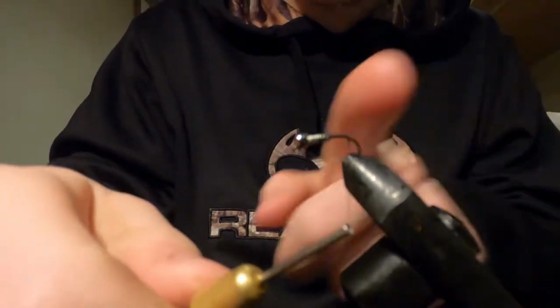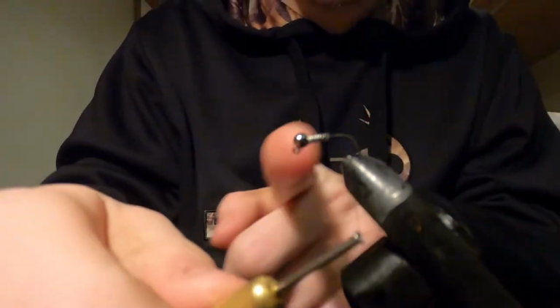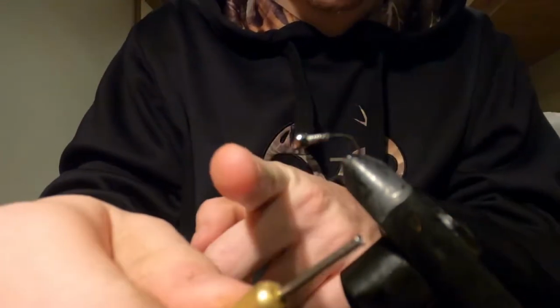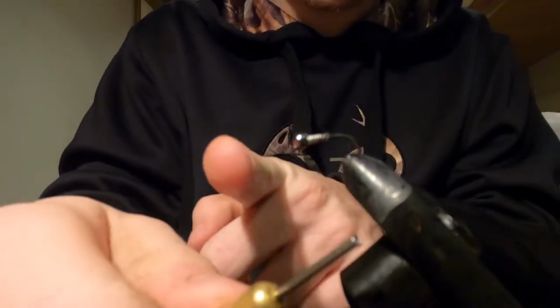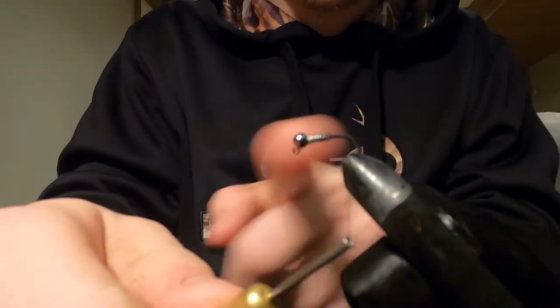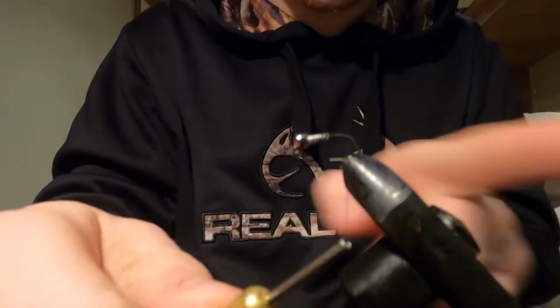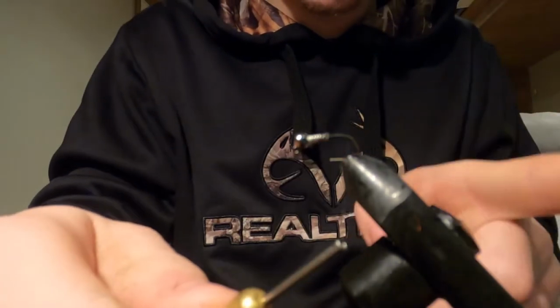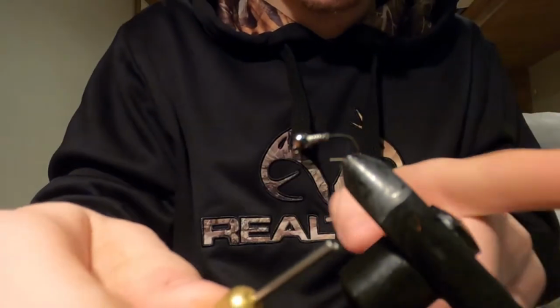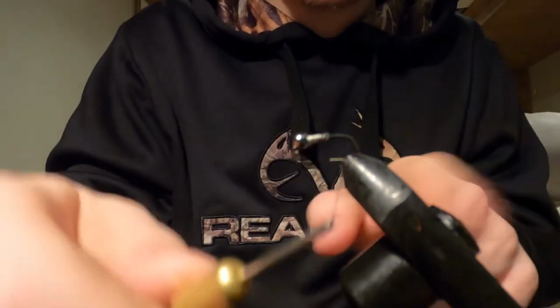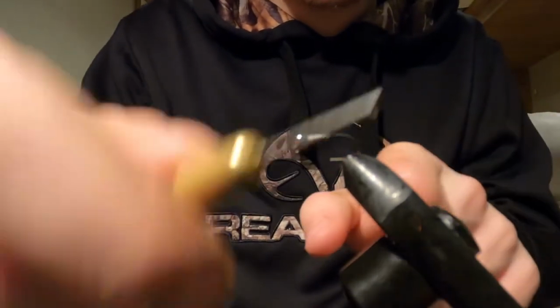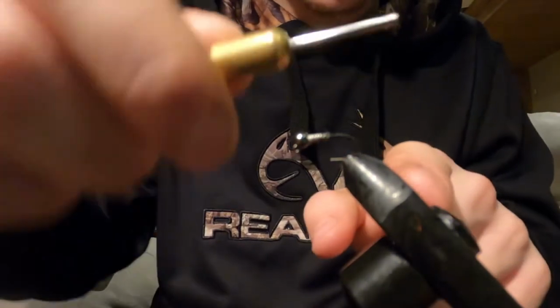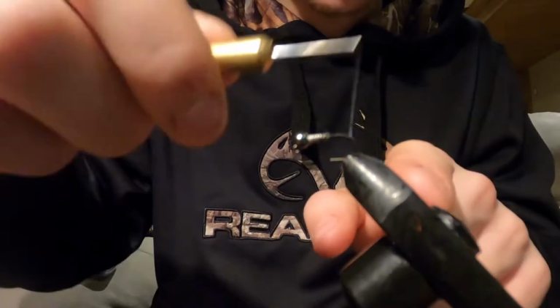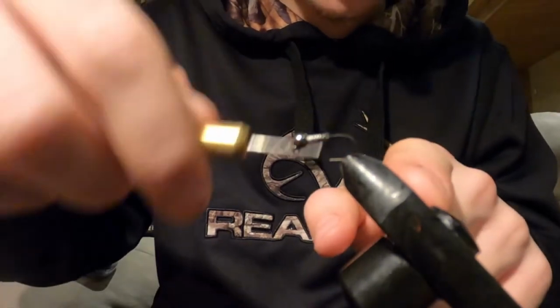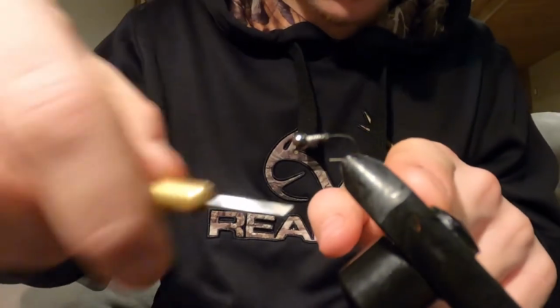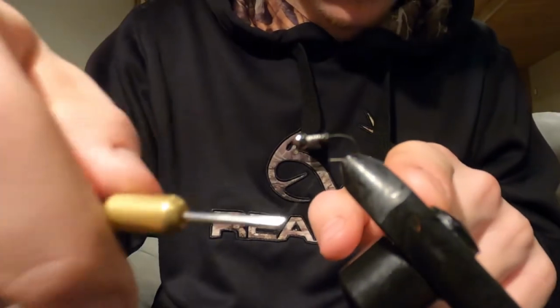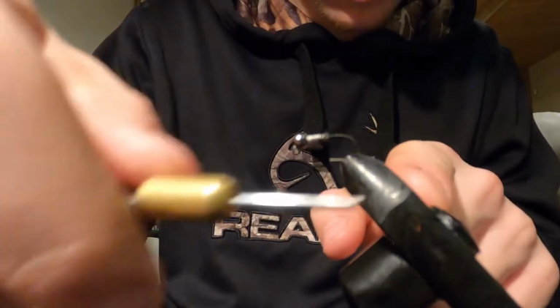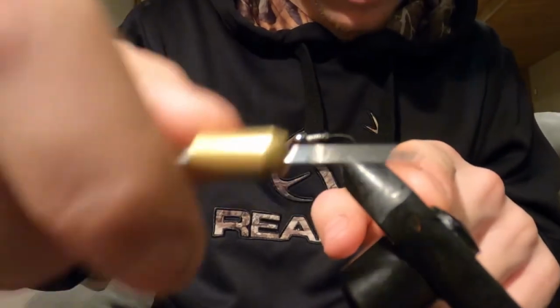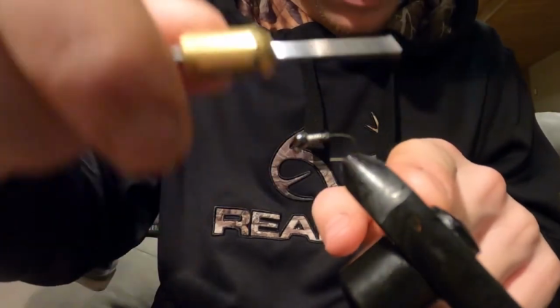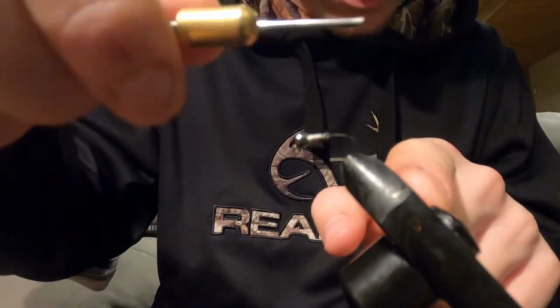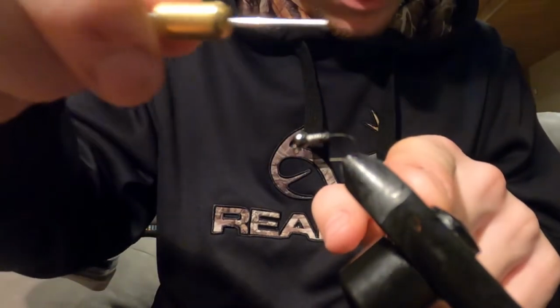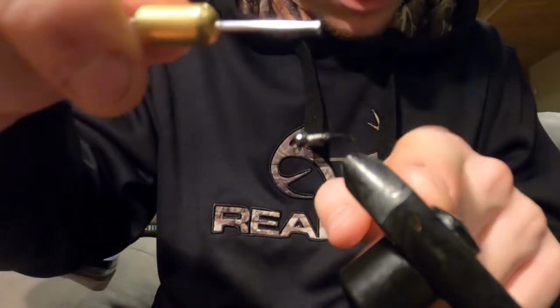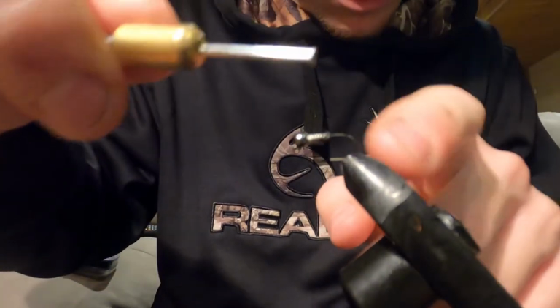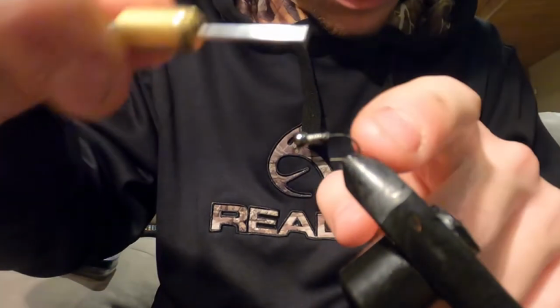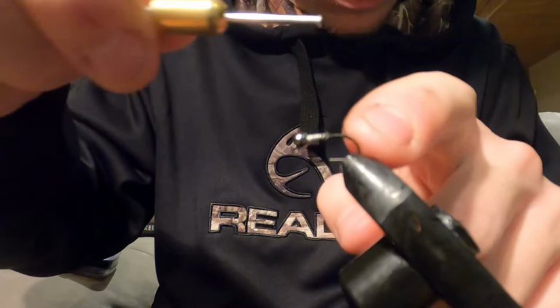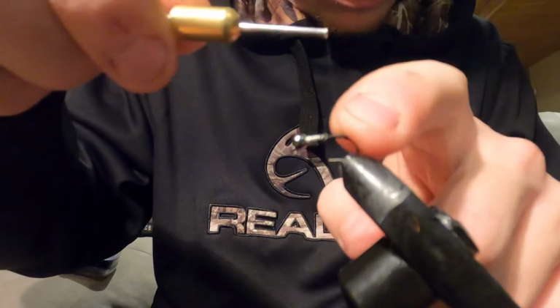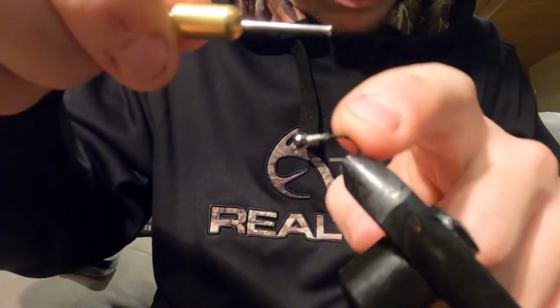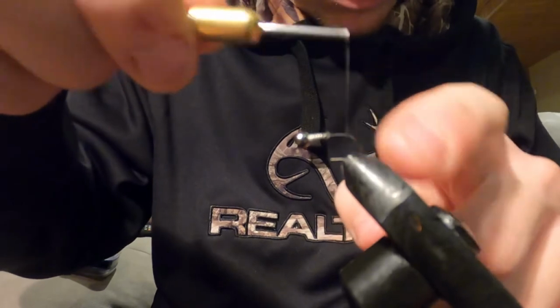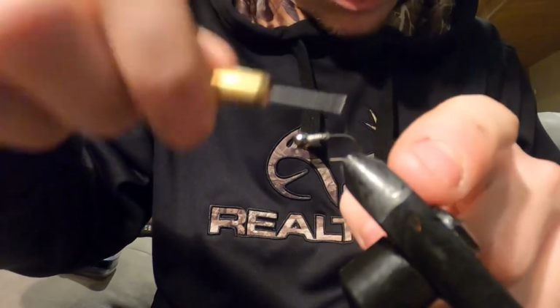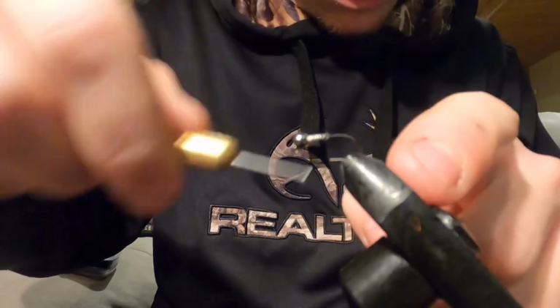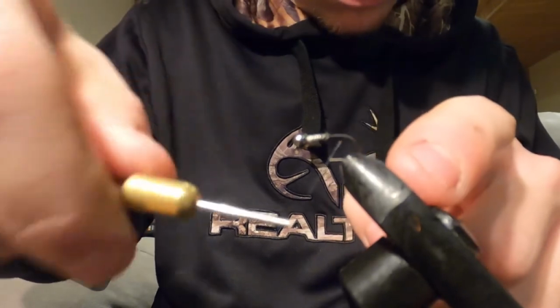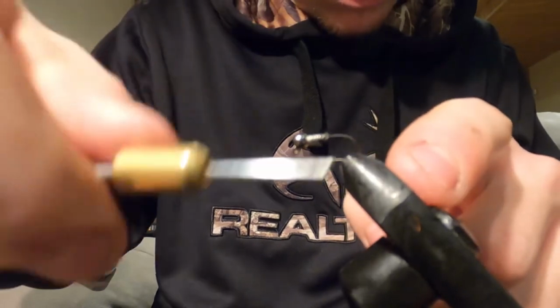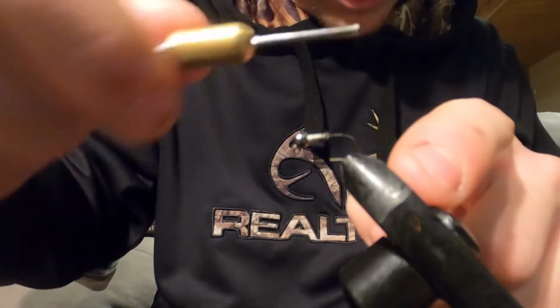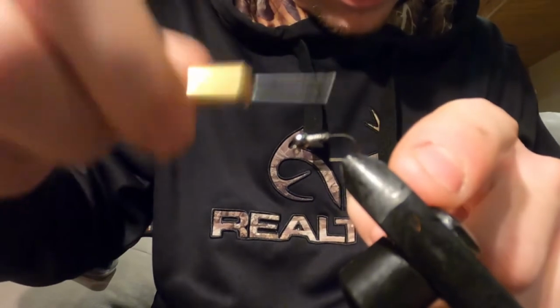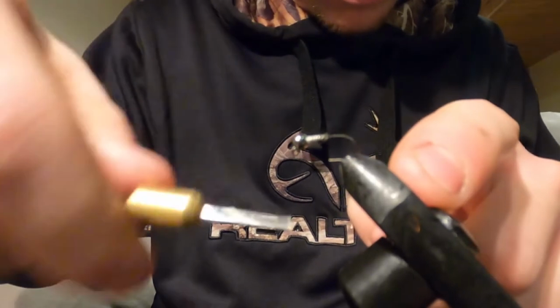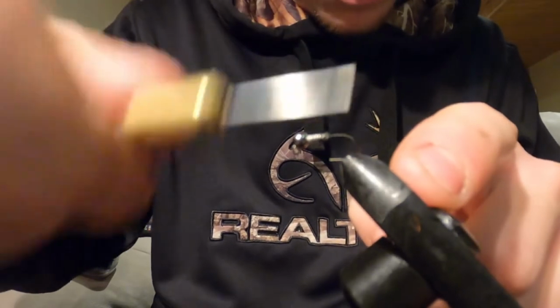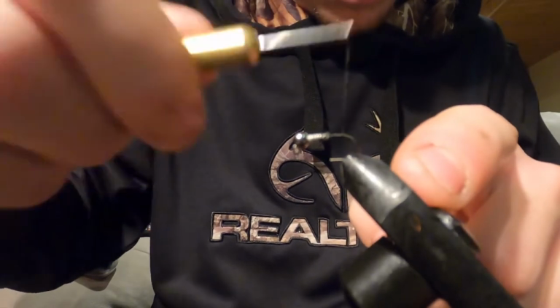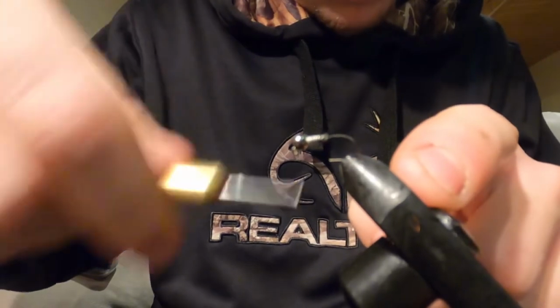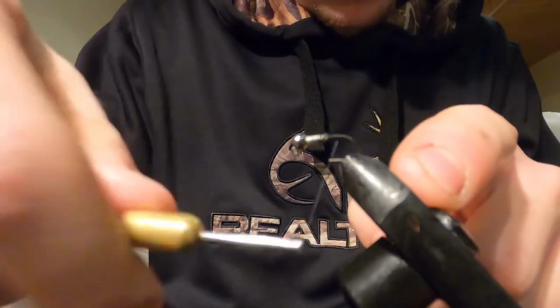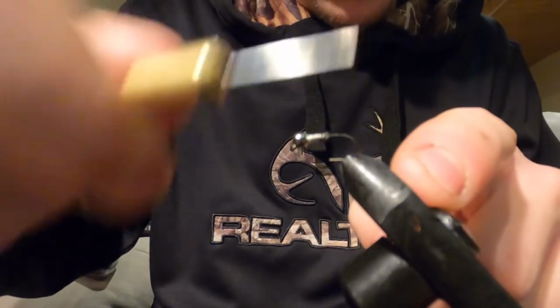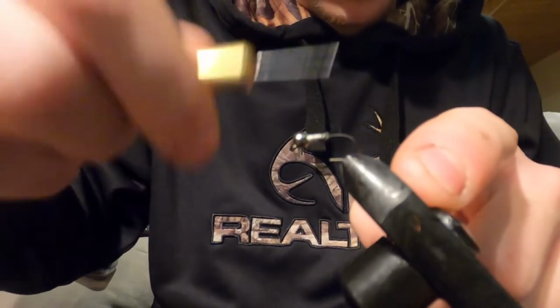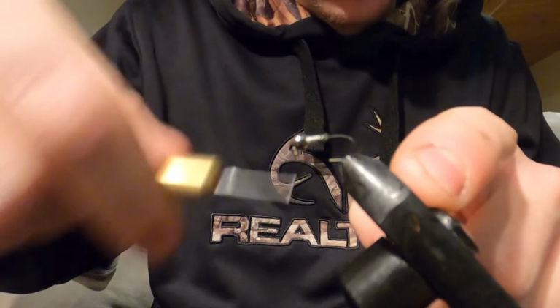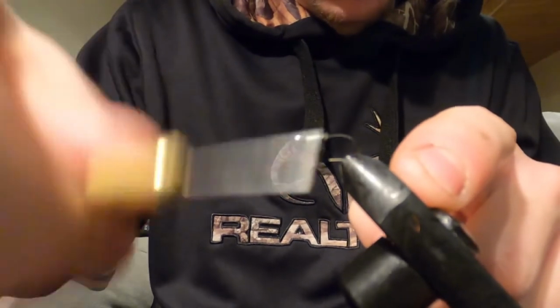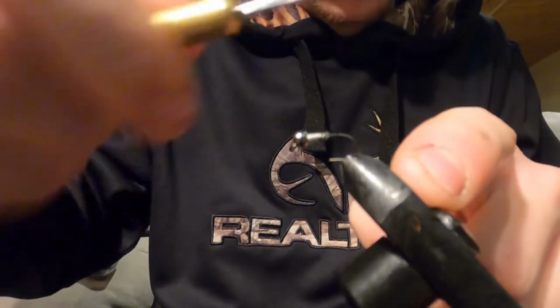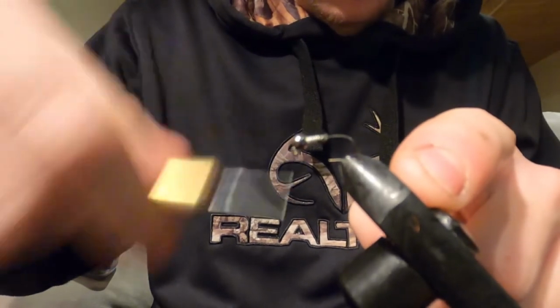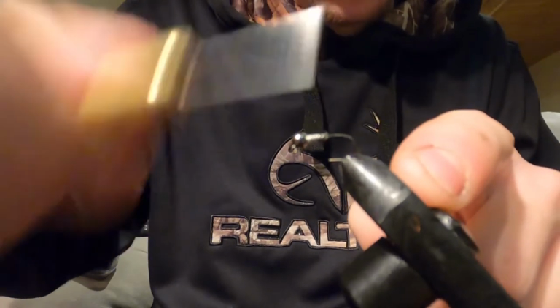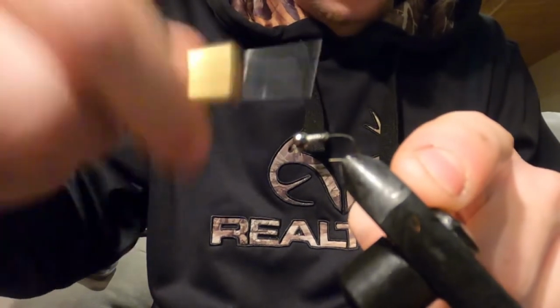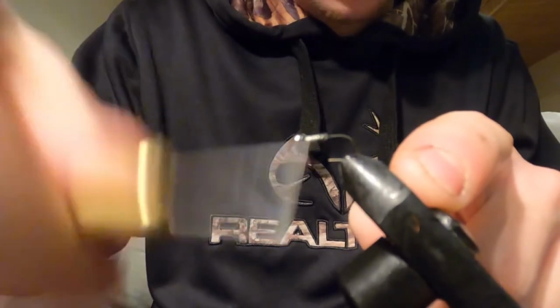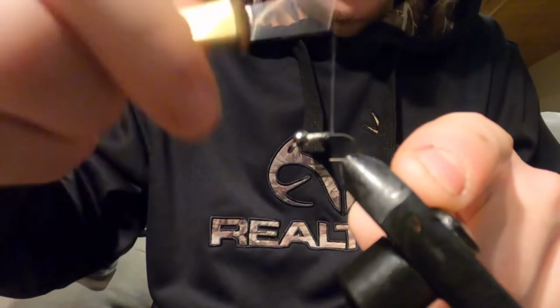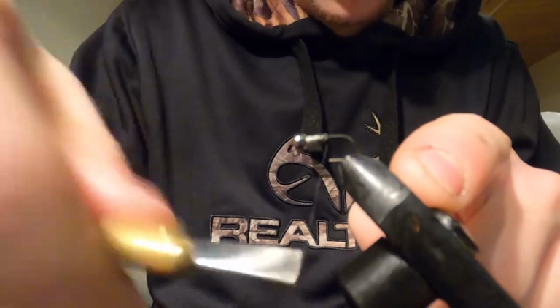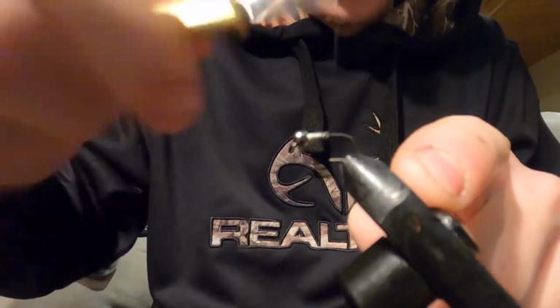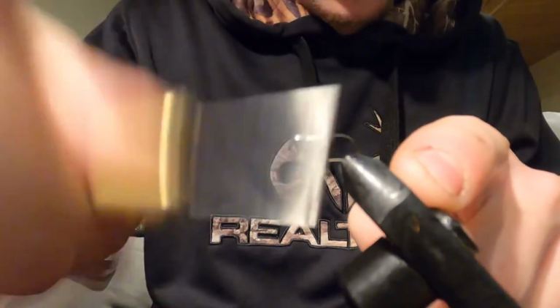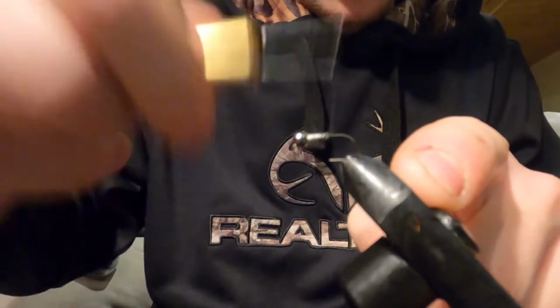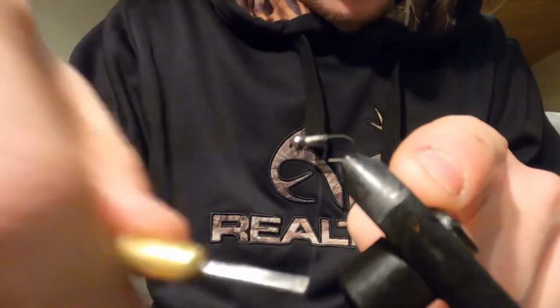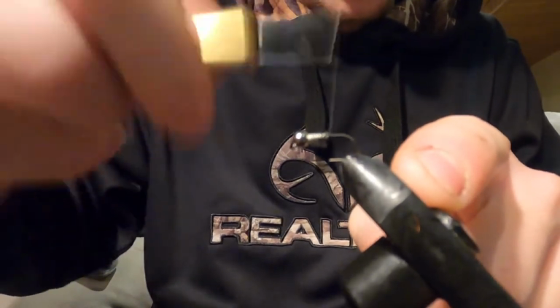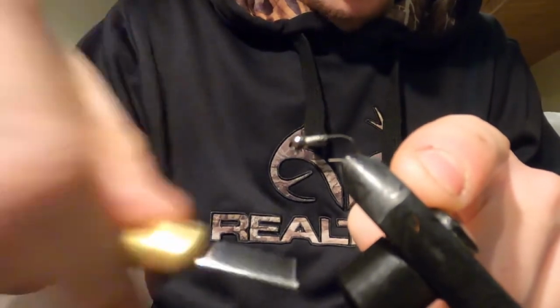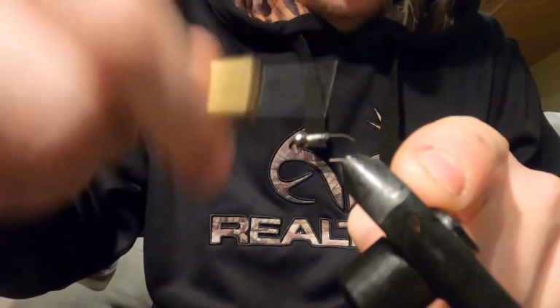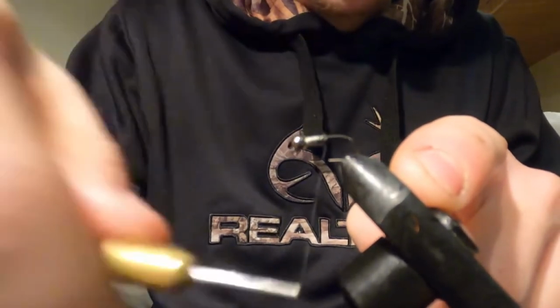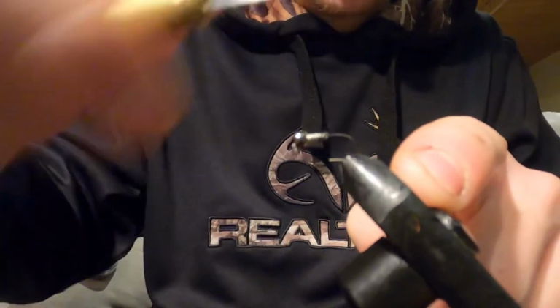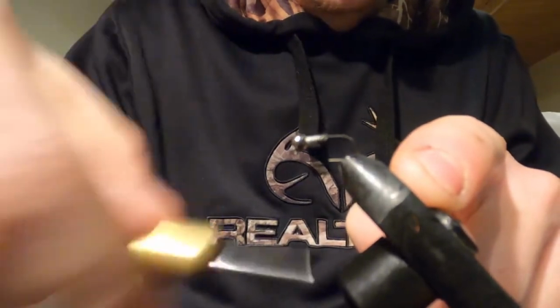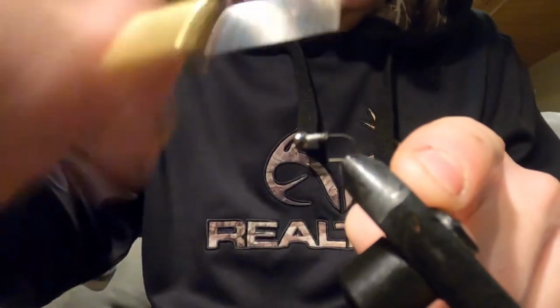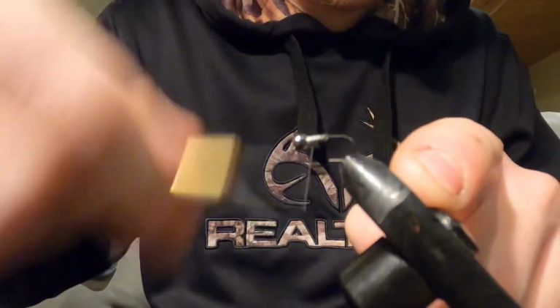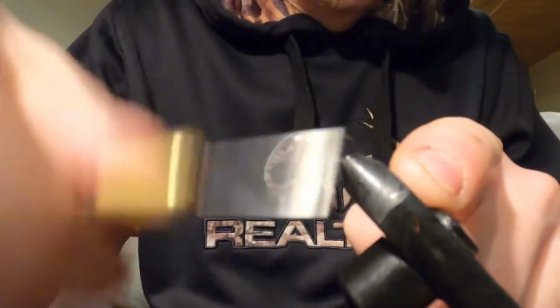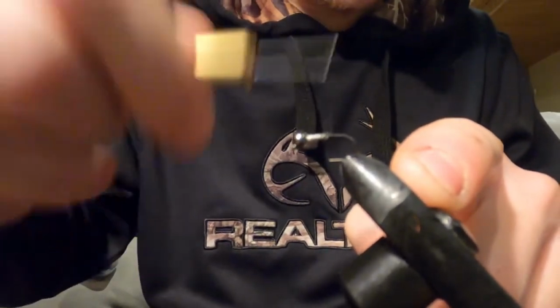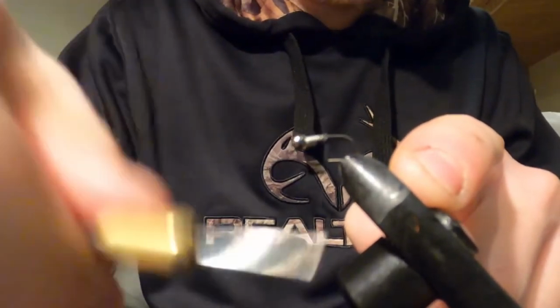You want the tail completely straight, so stop just right there, right before the bend of the hook — not over it. You're going to bulk it right up.